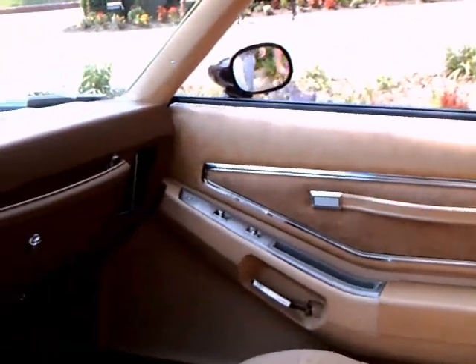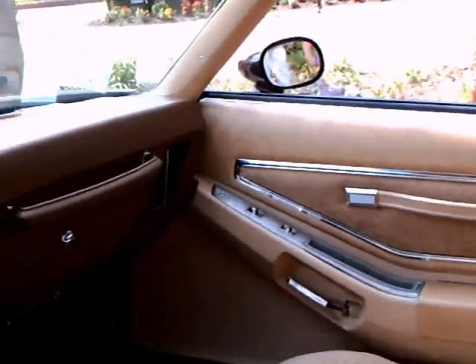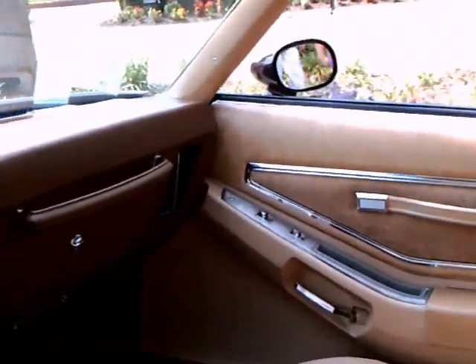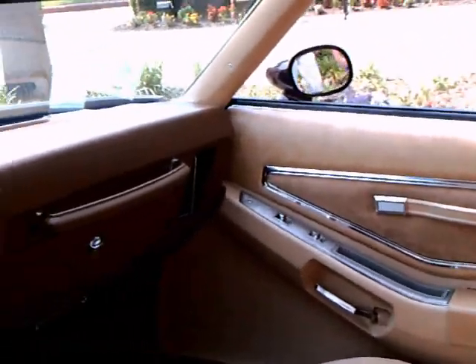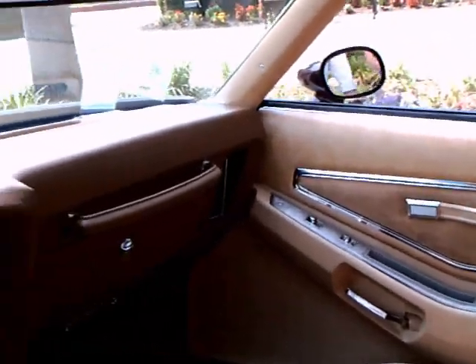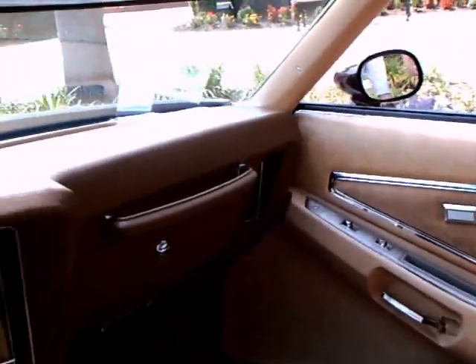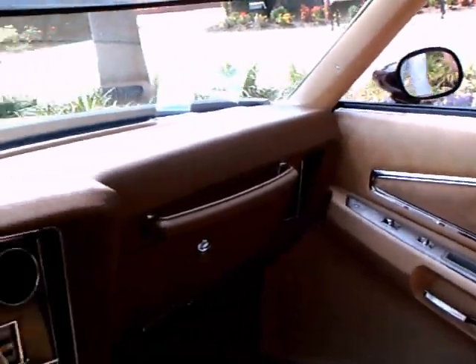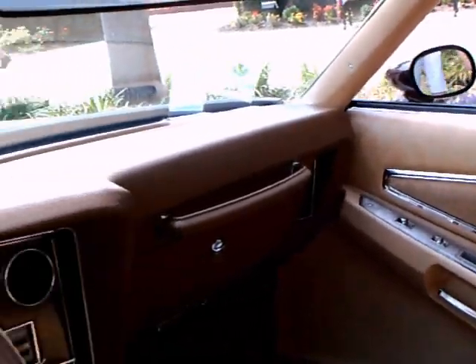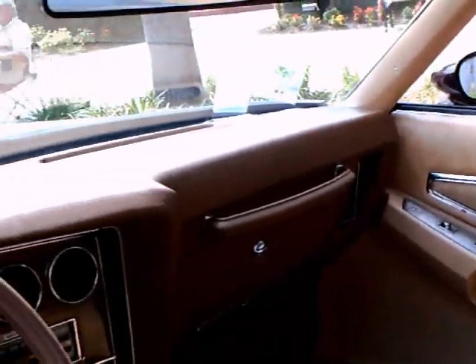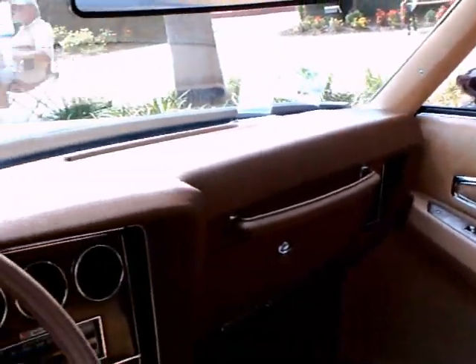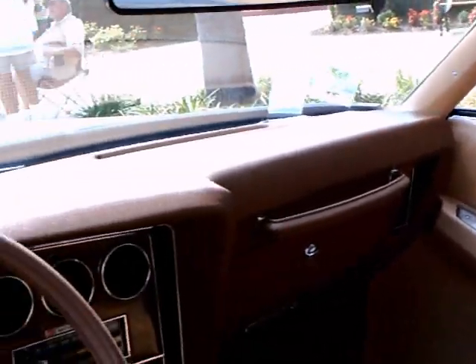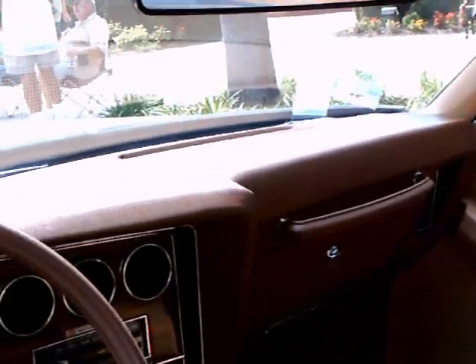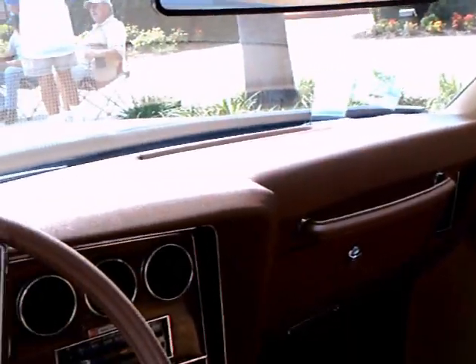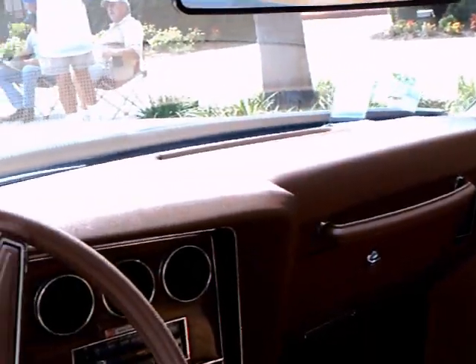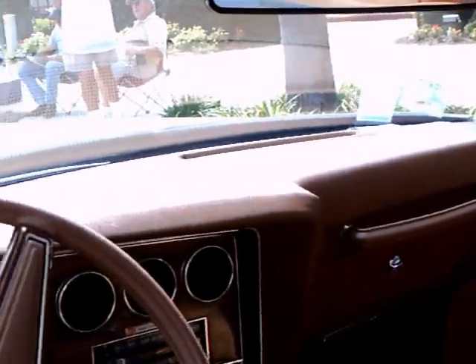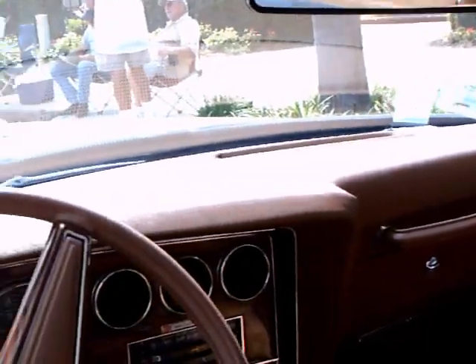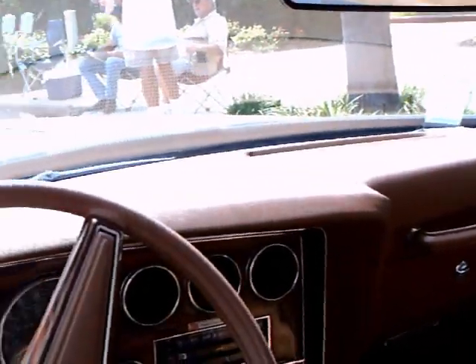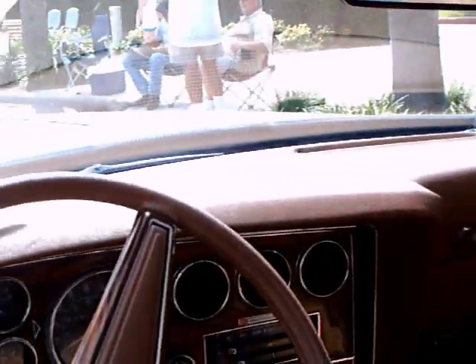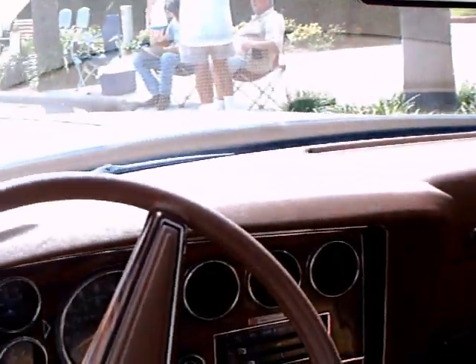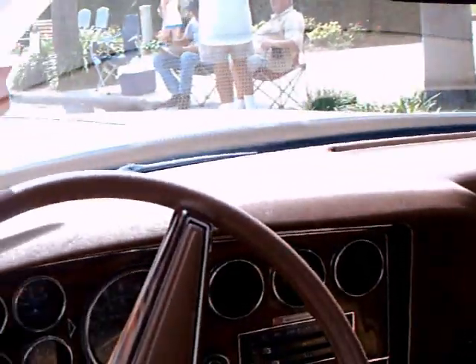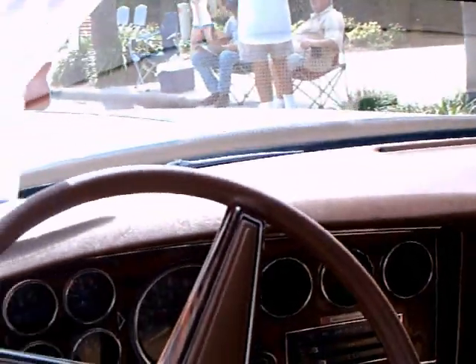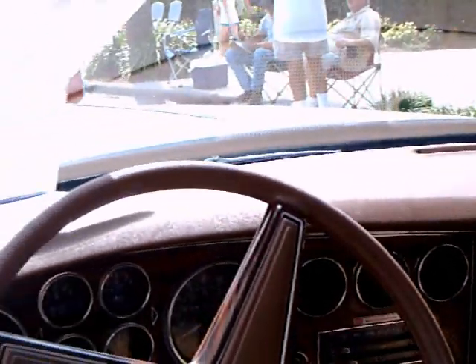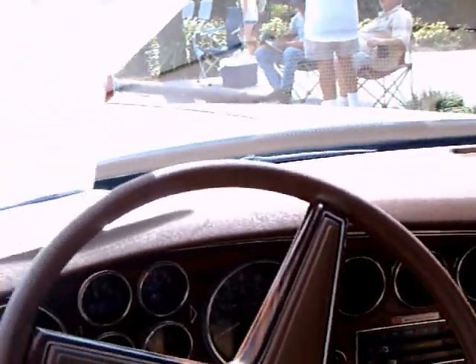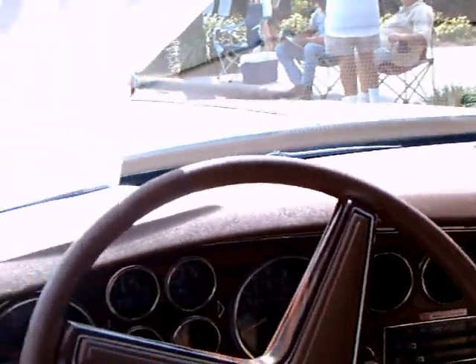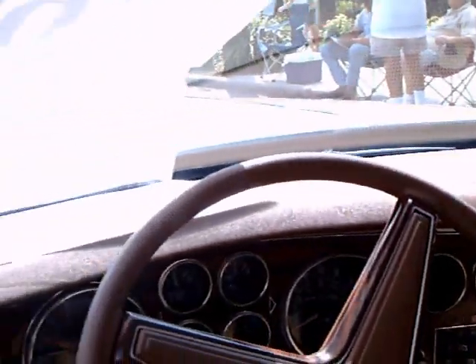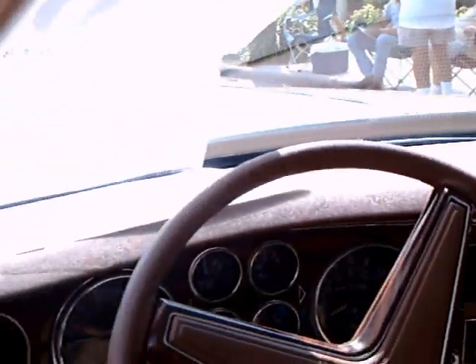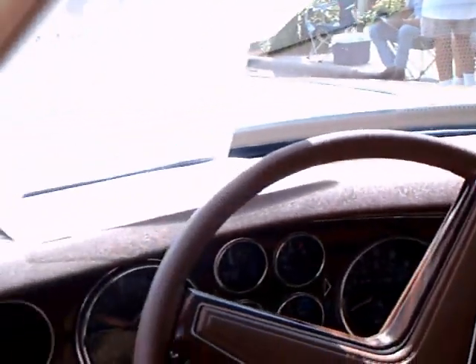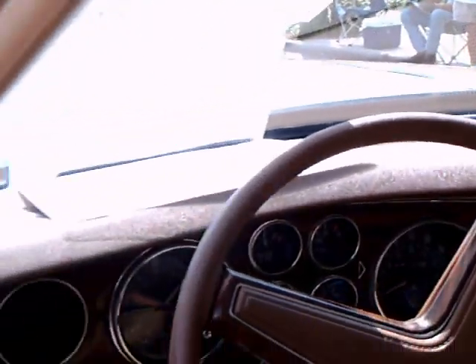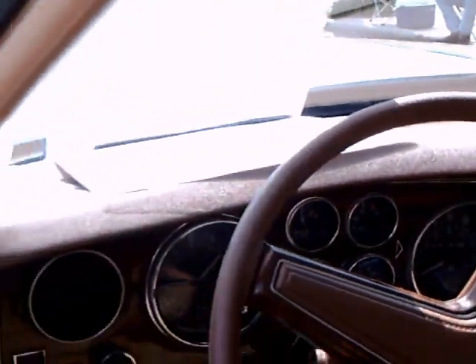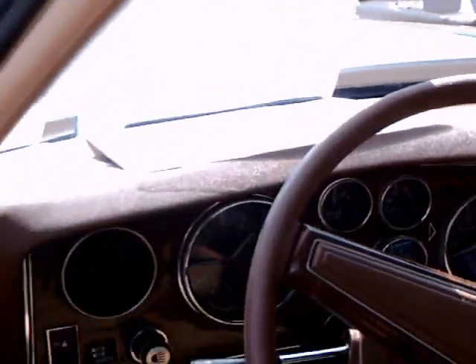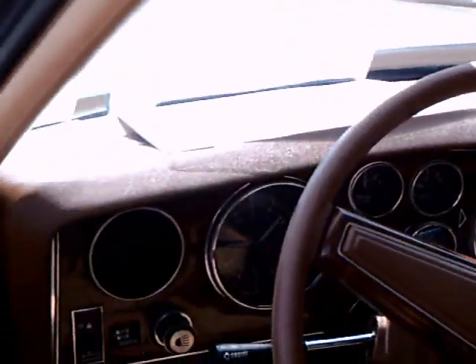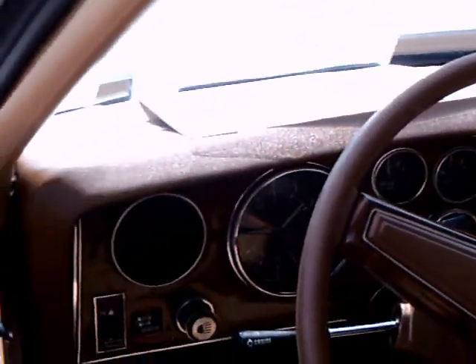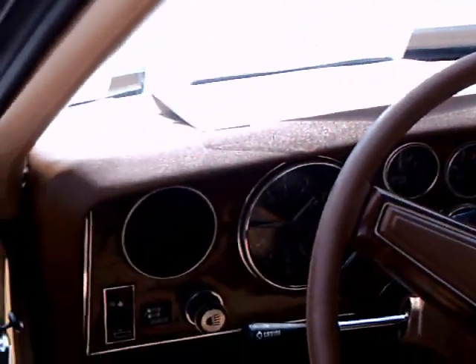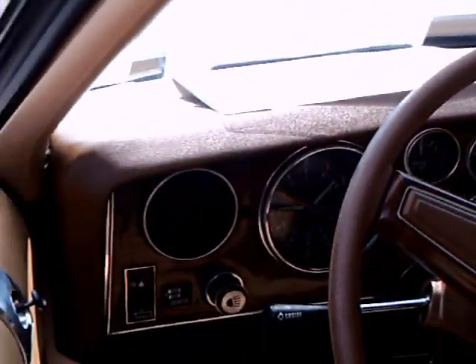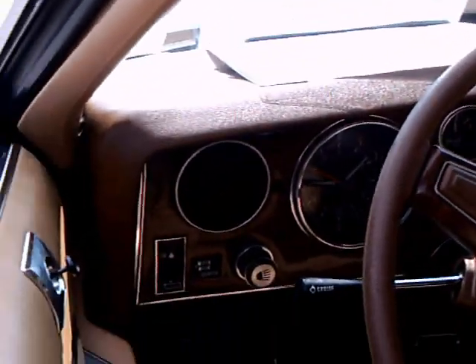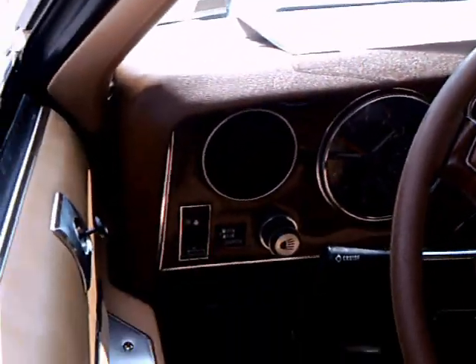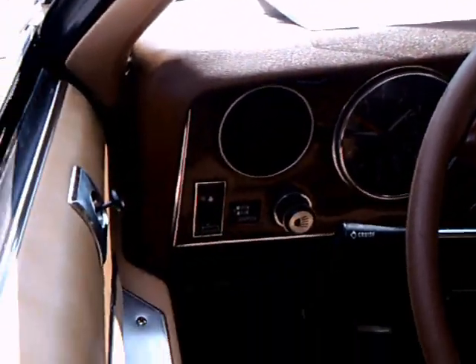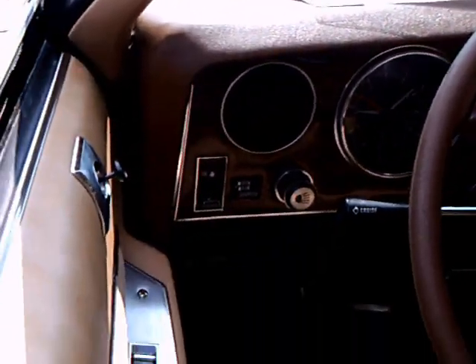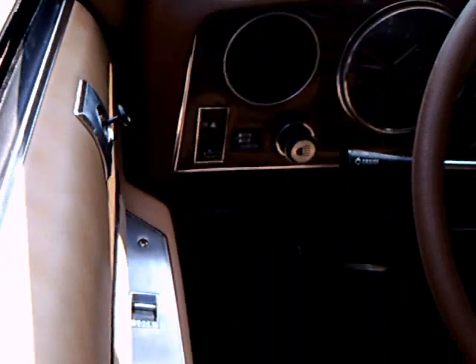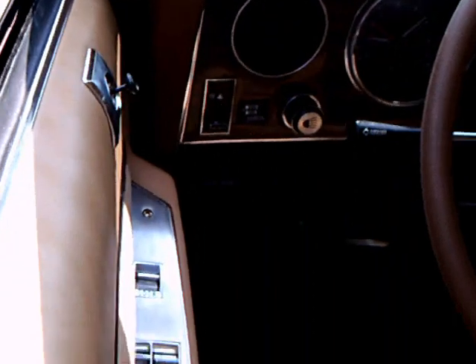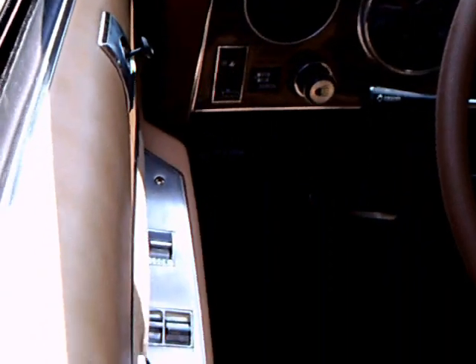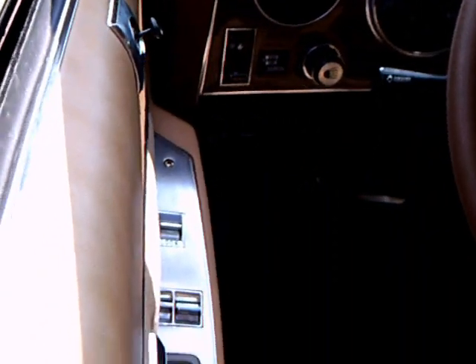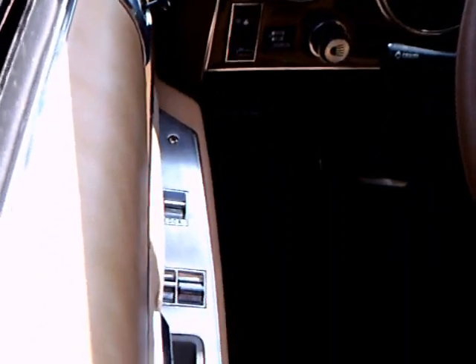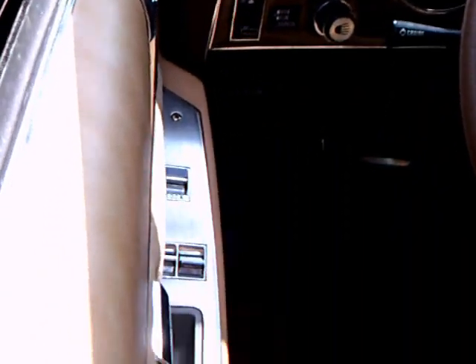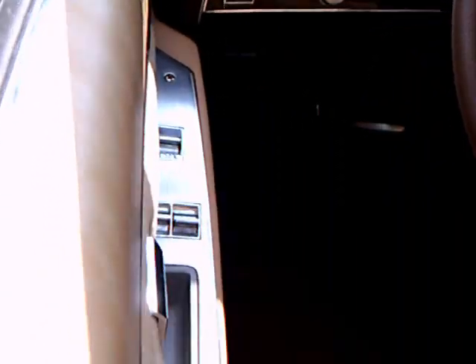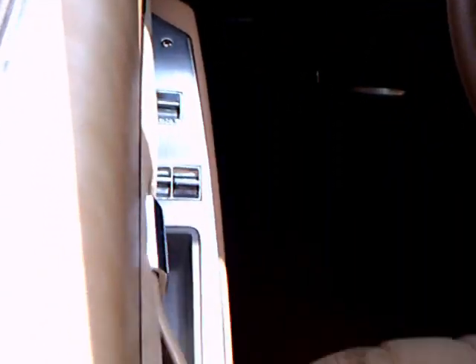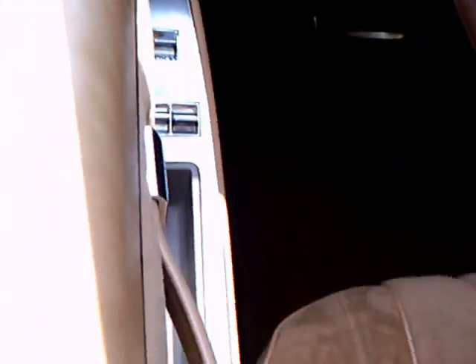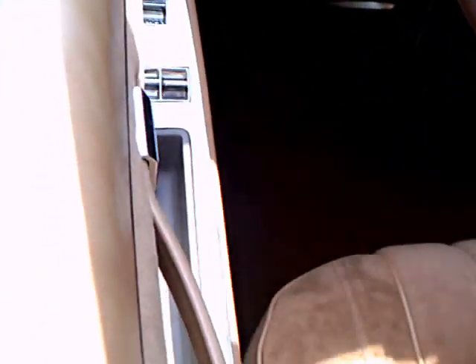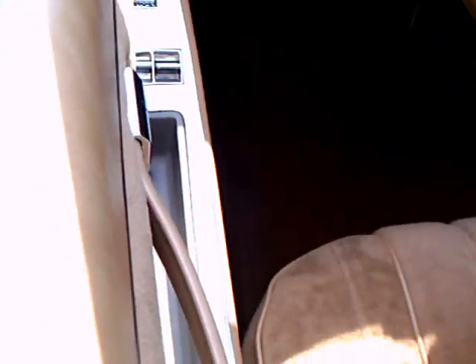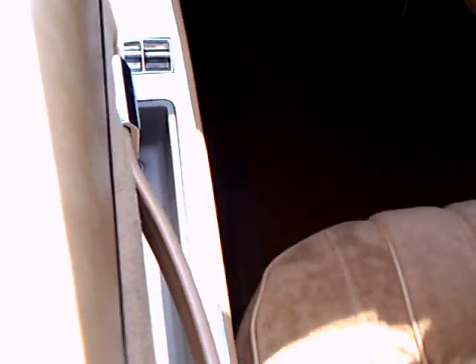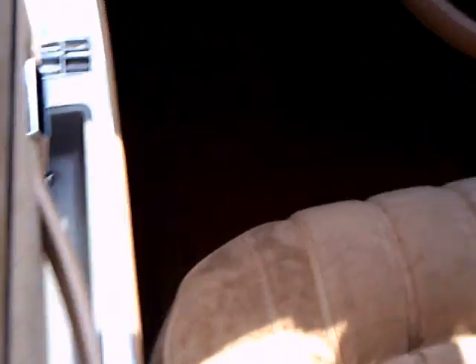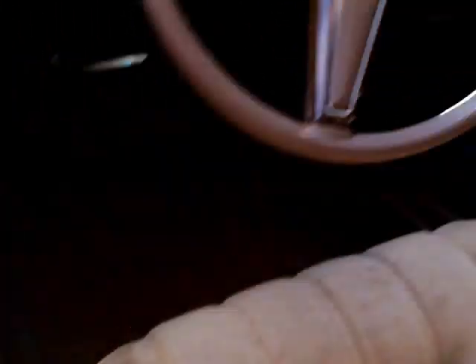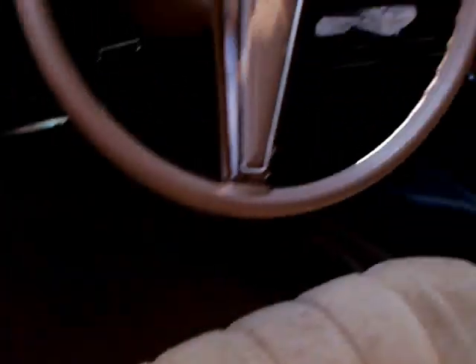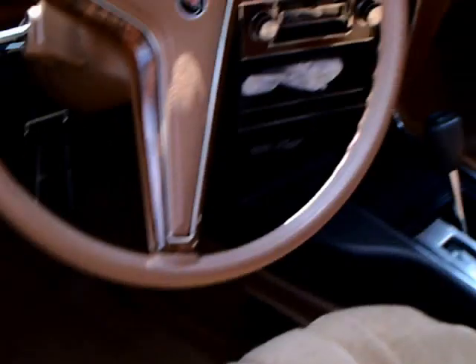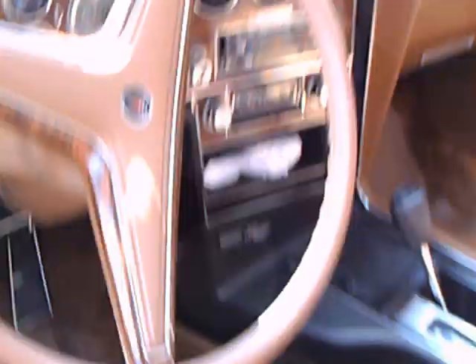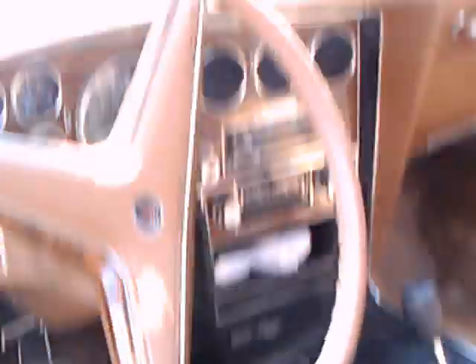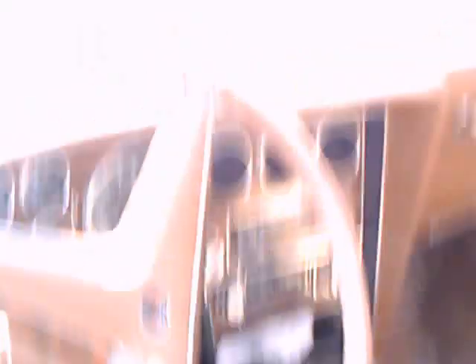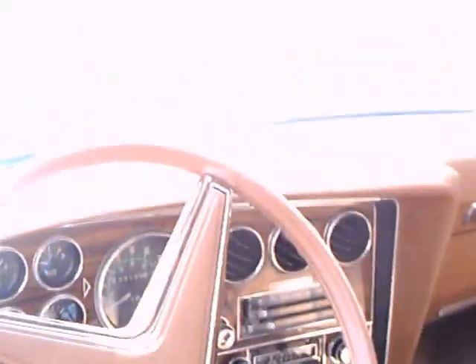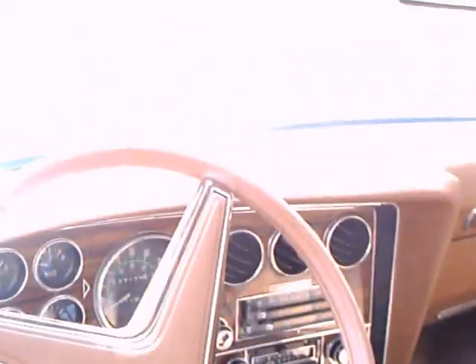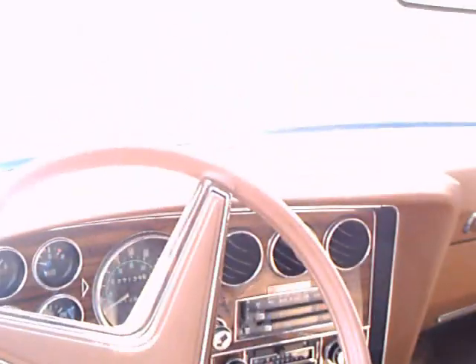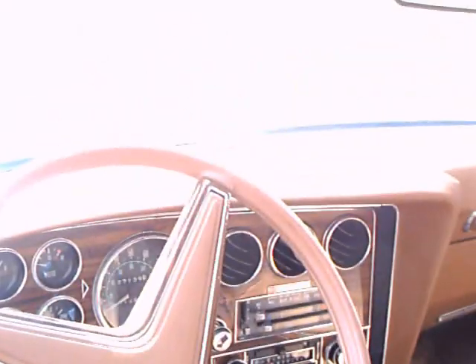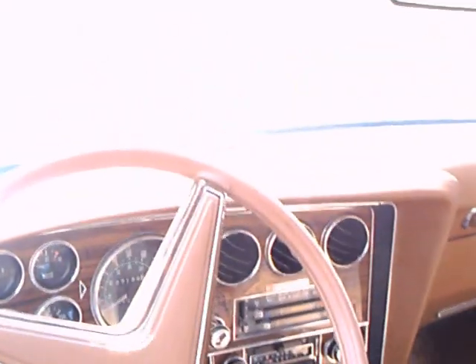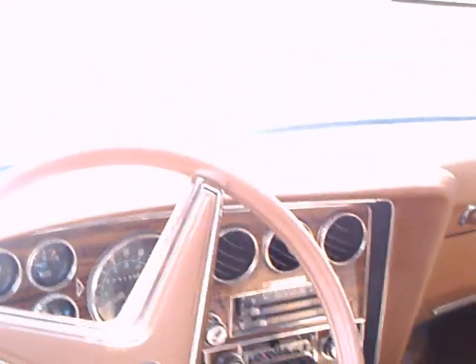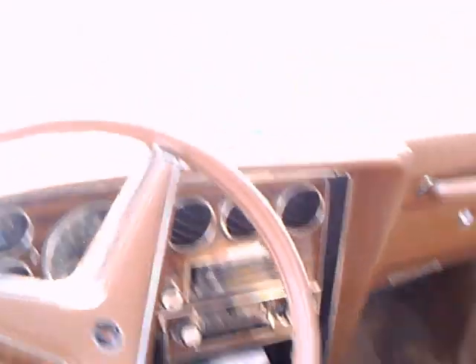The car, unbelievably — and you can check the odometer here — 27,000 miles. Amazing.